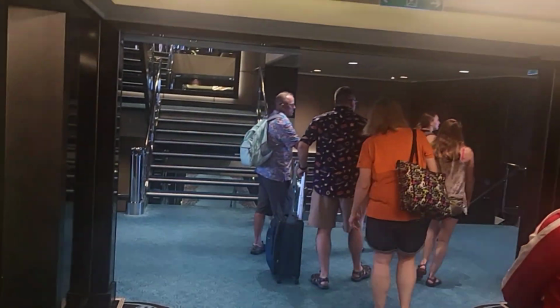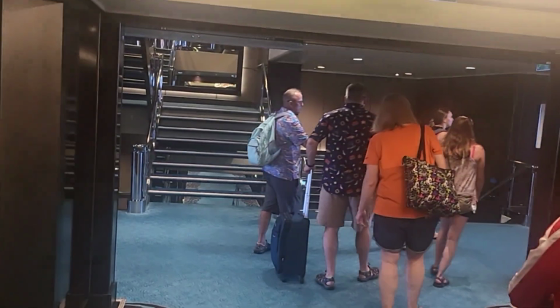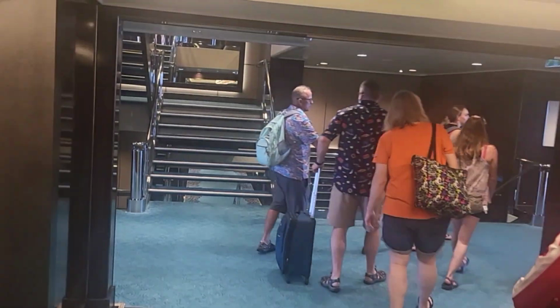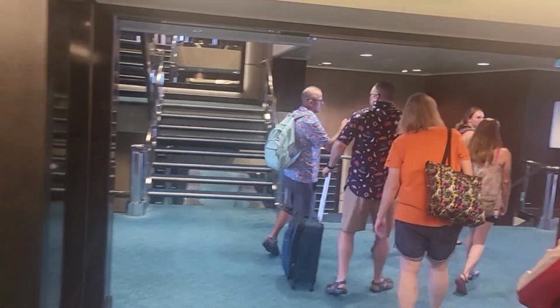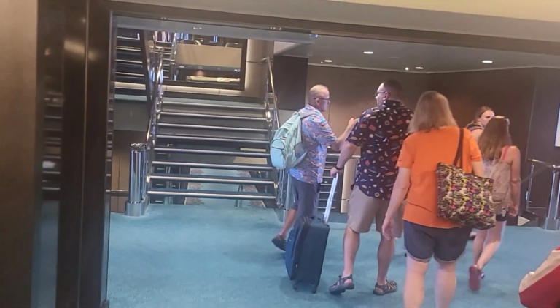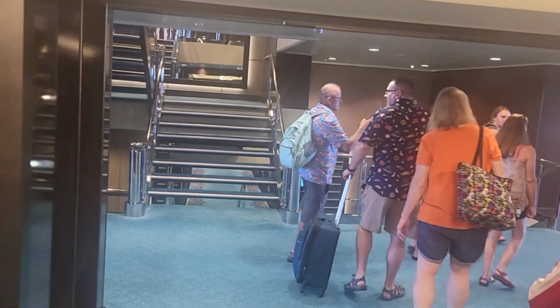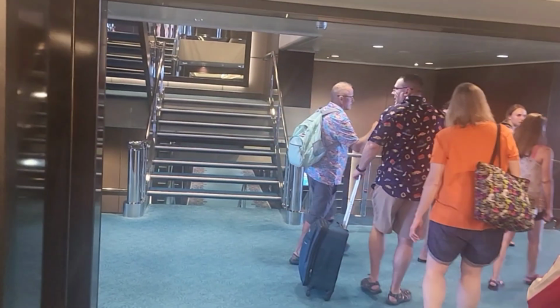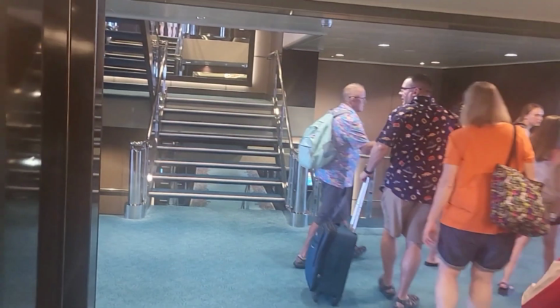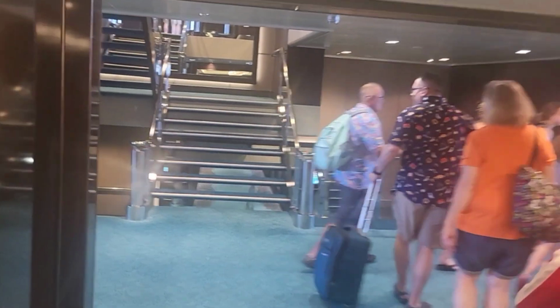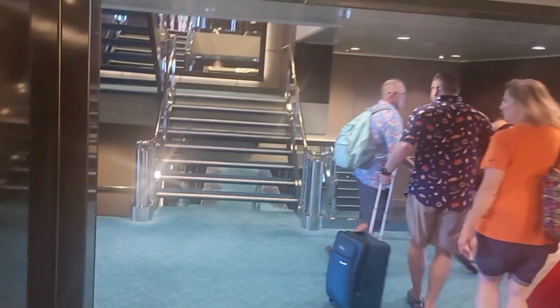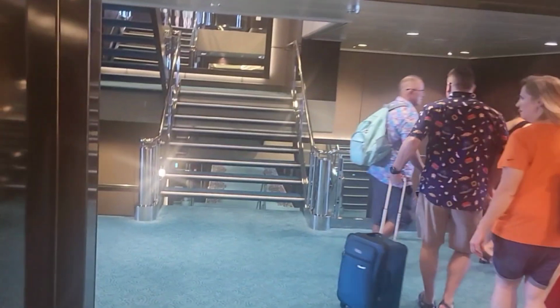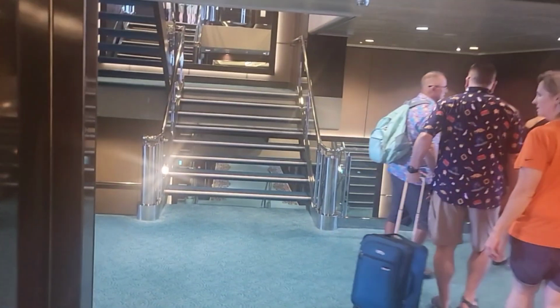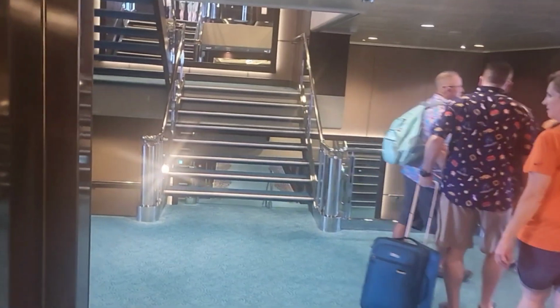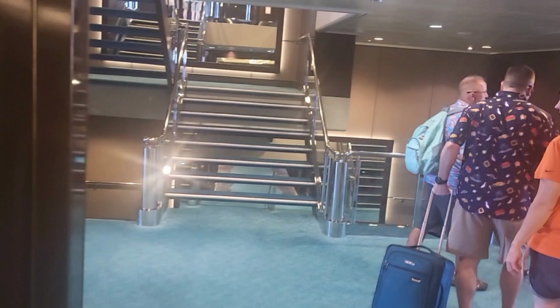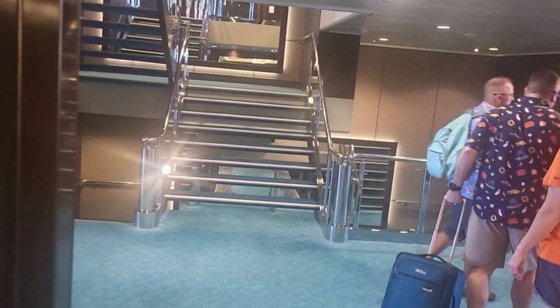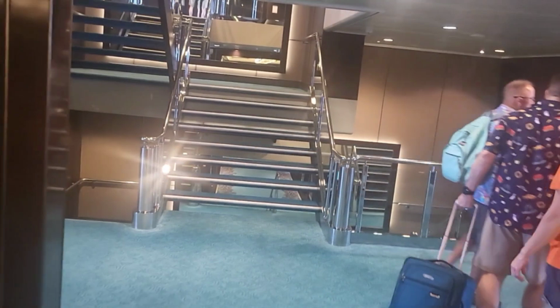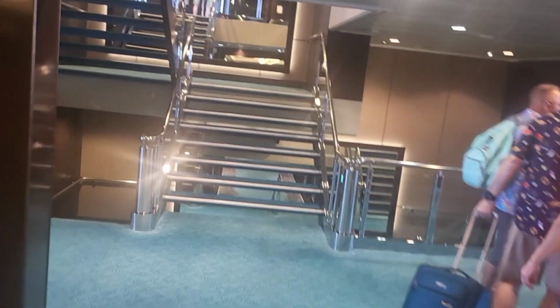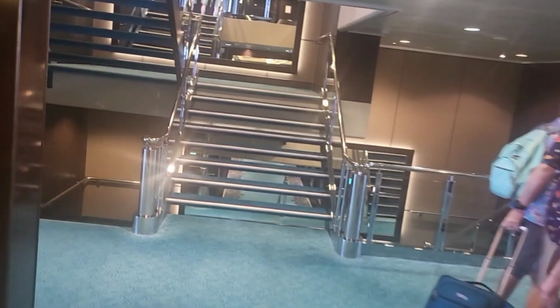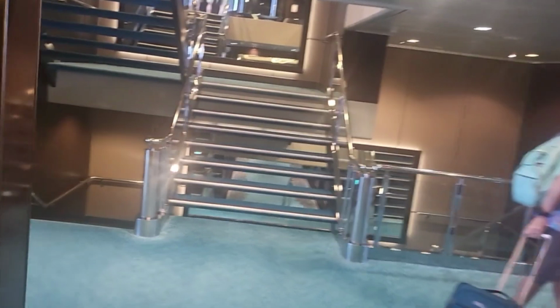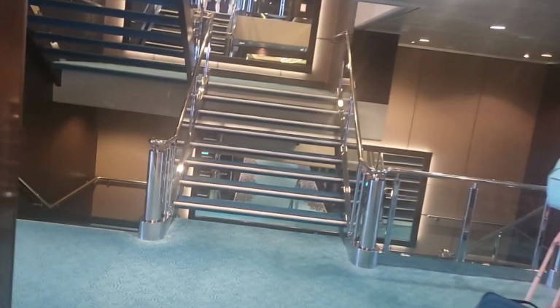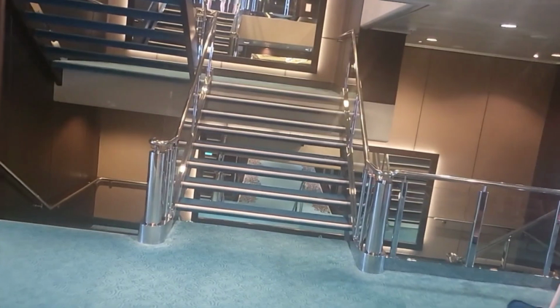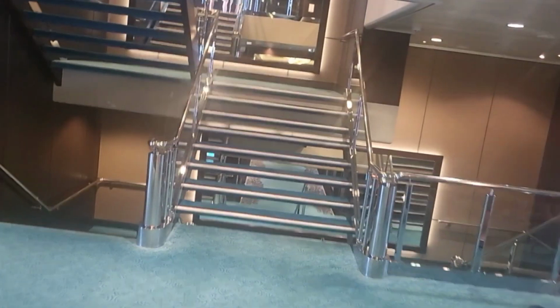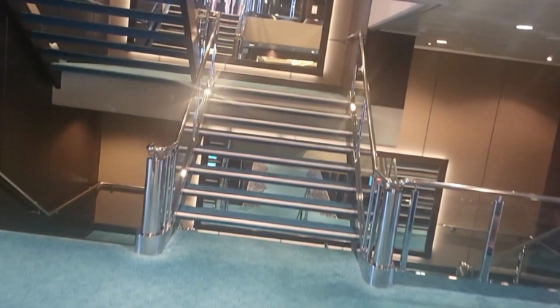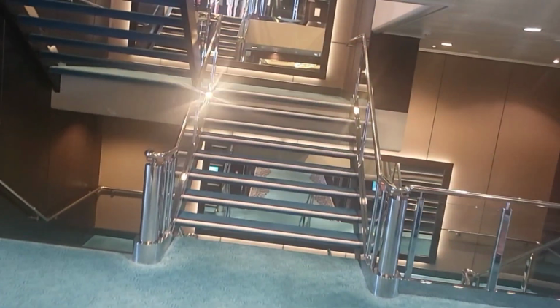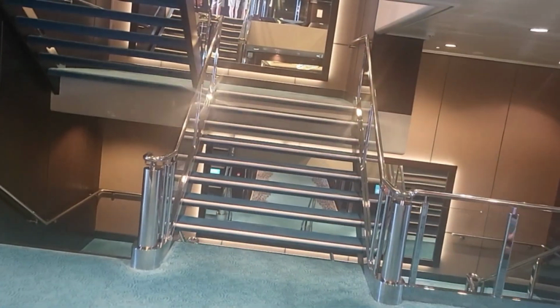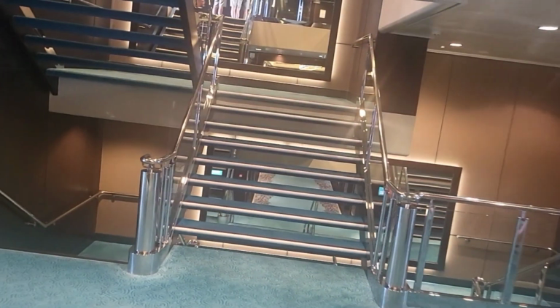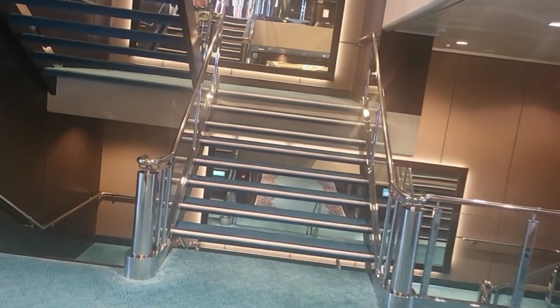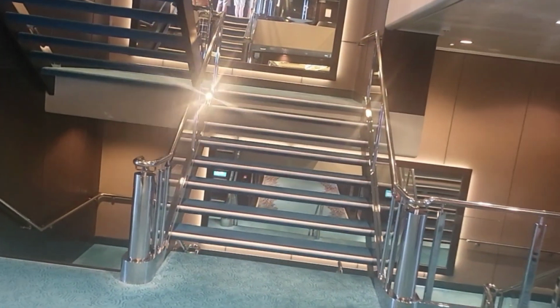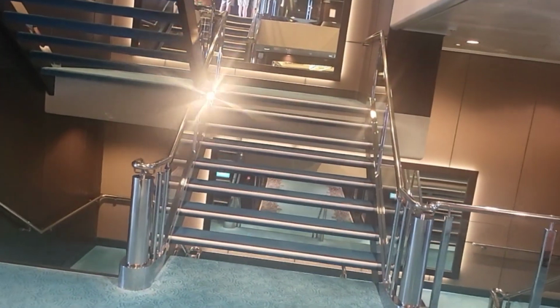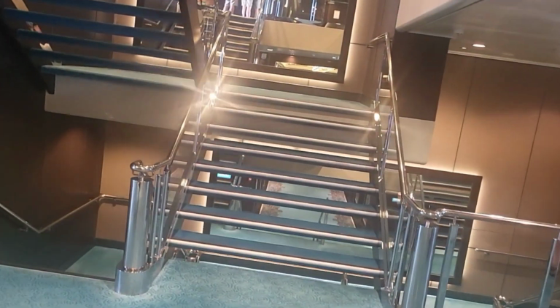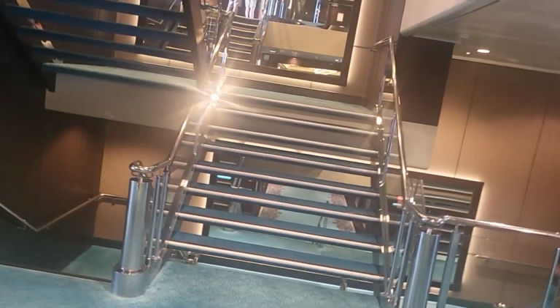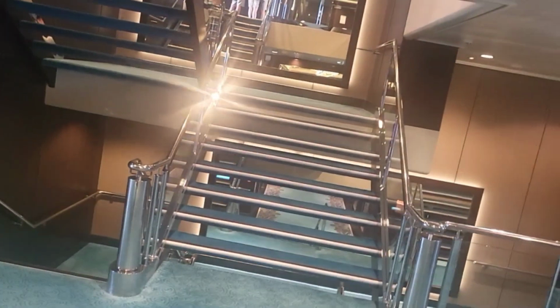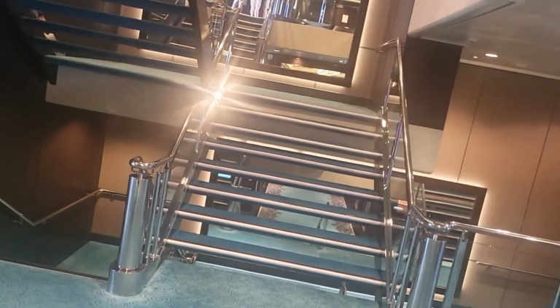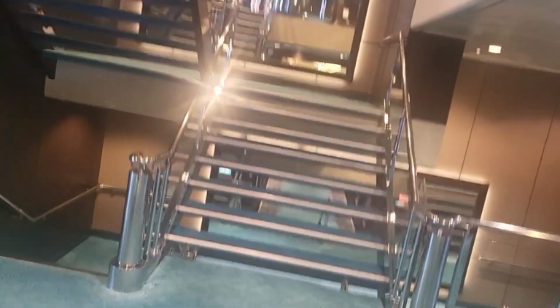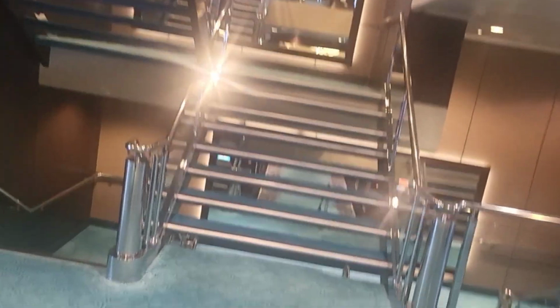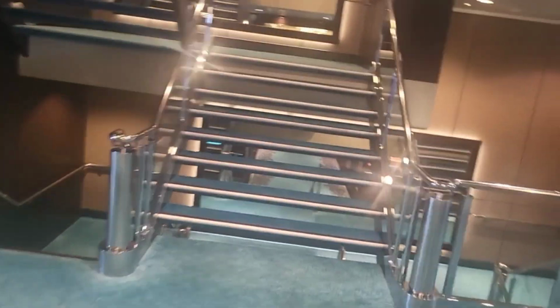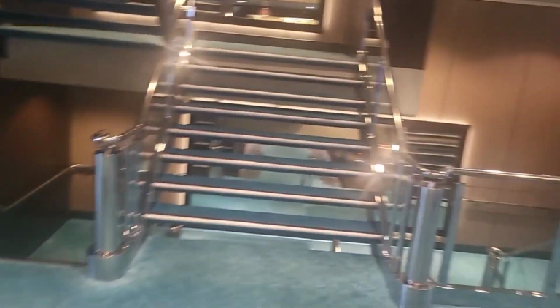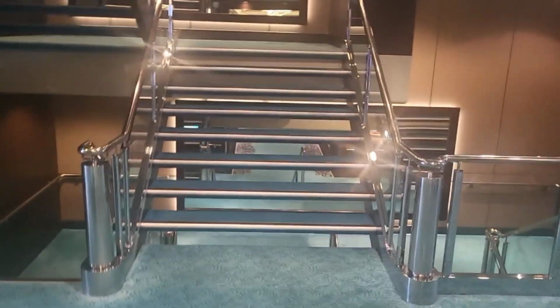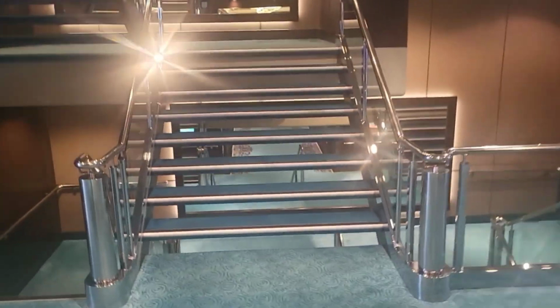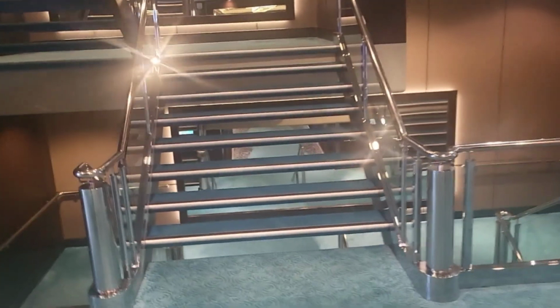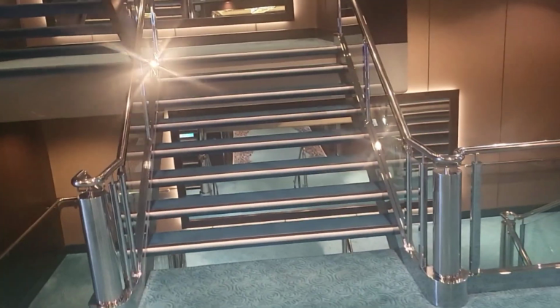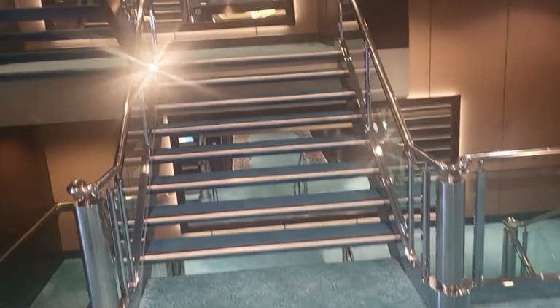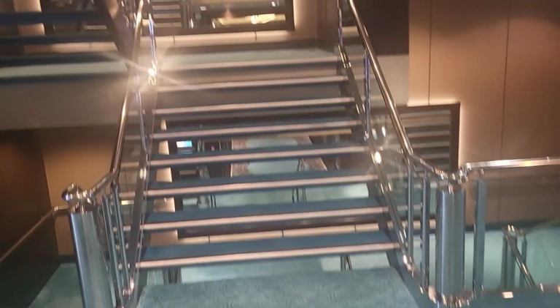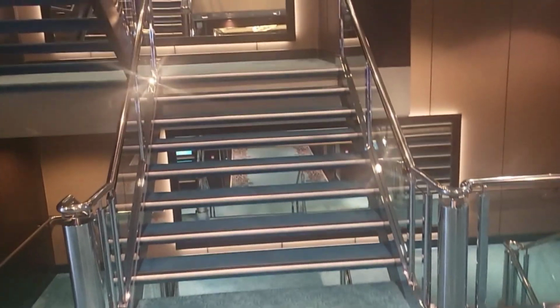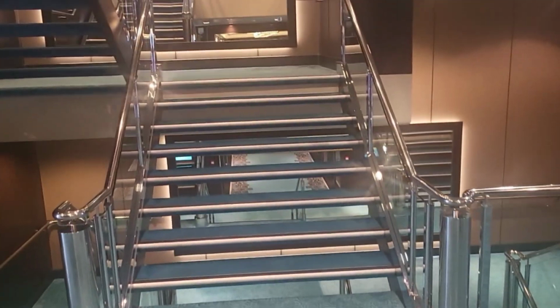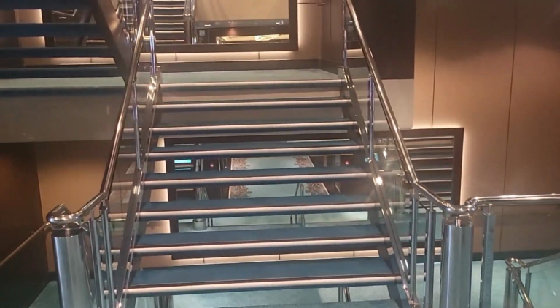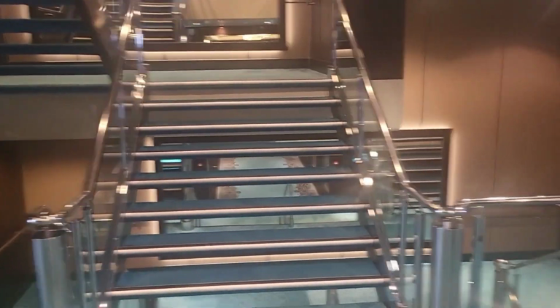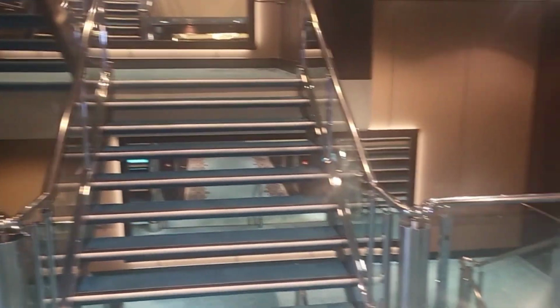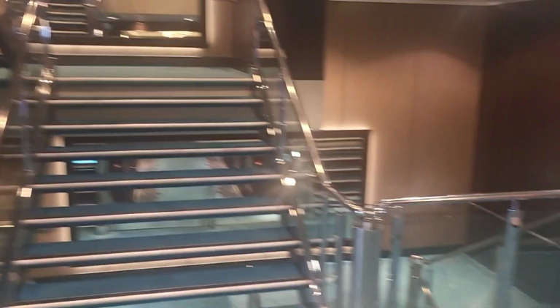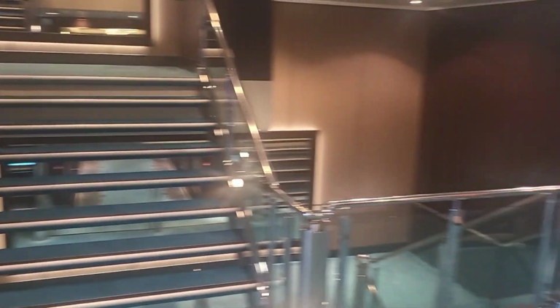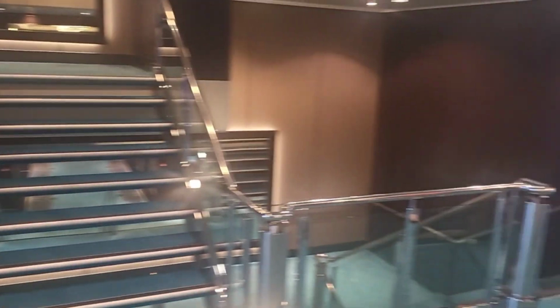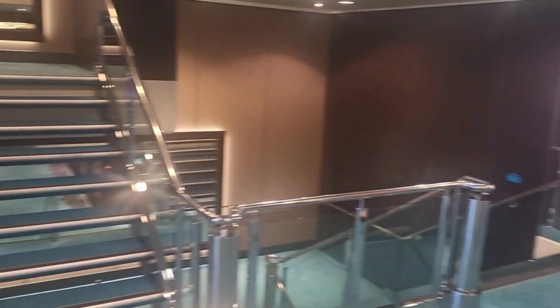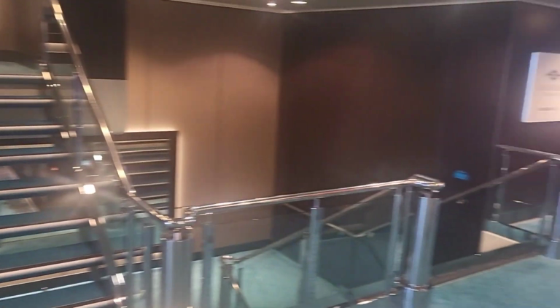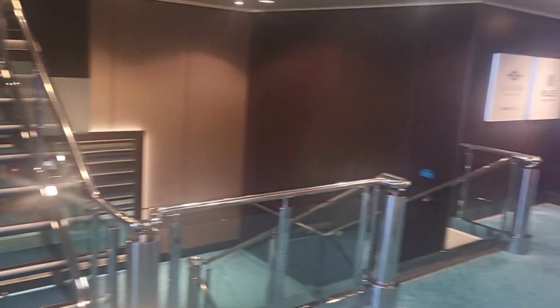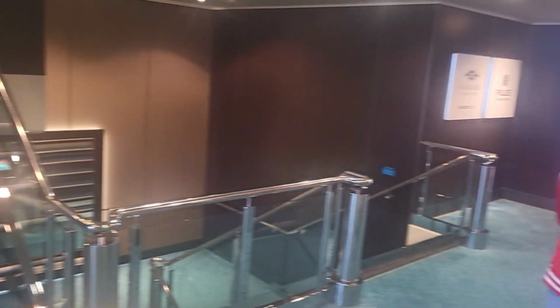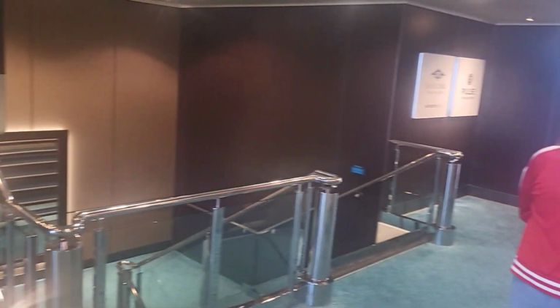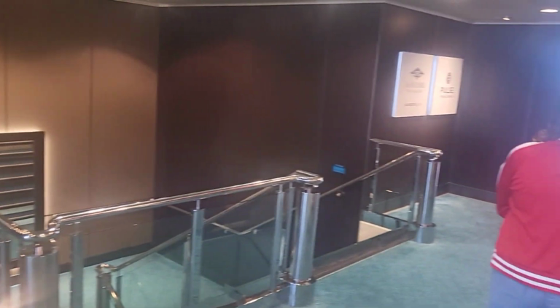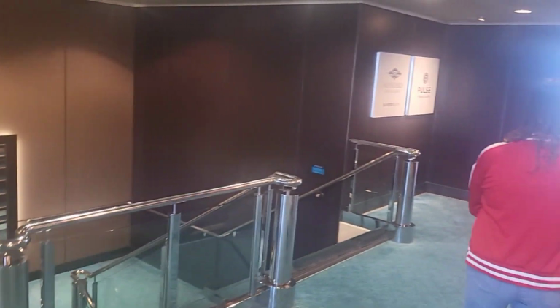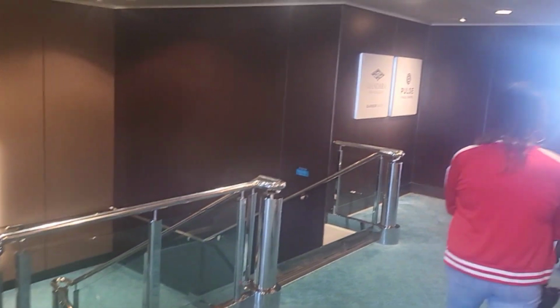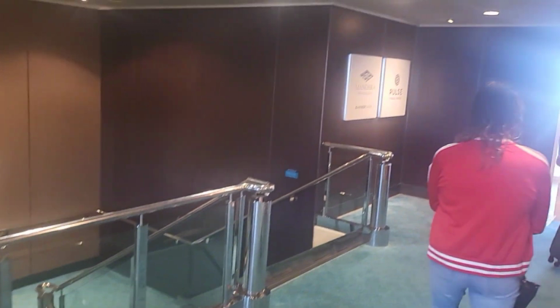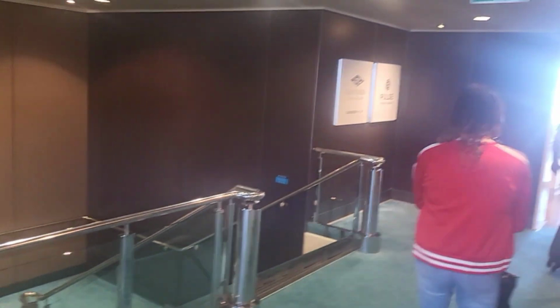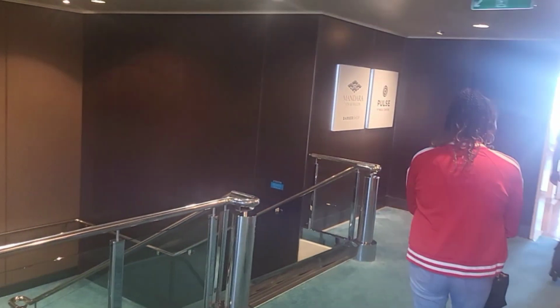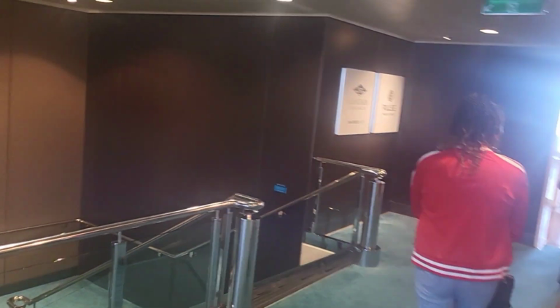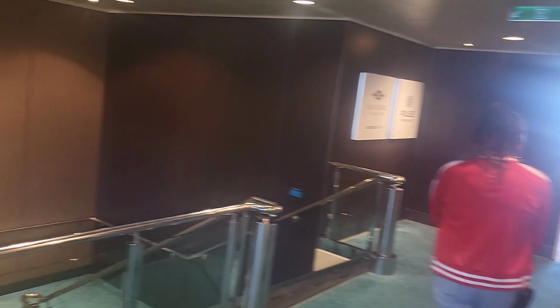When you're trying to get around, it can sometimes take a while for the elevators. So if you would like to take the steps, this is what they look like.